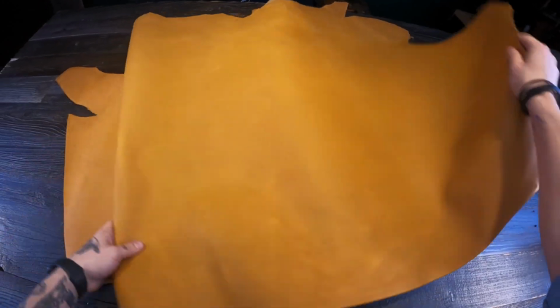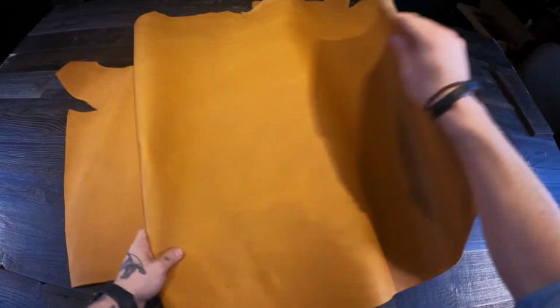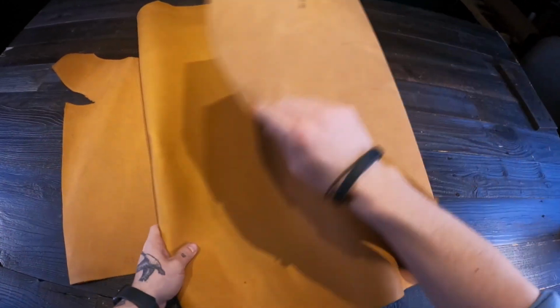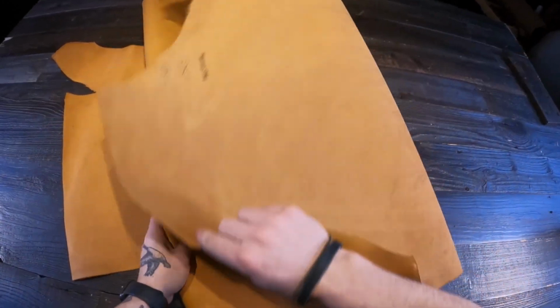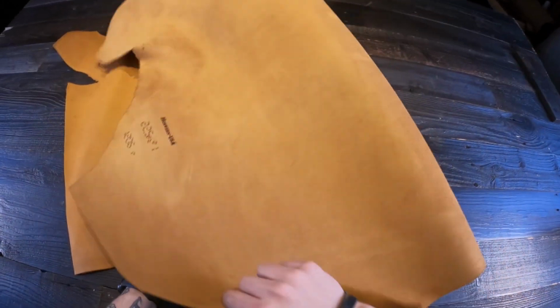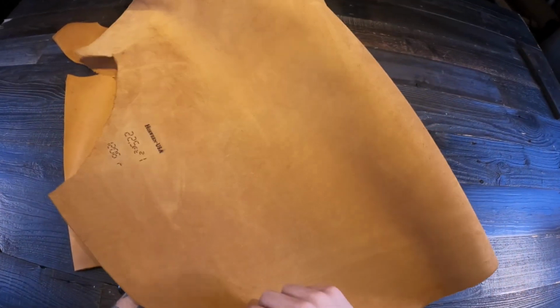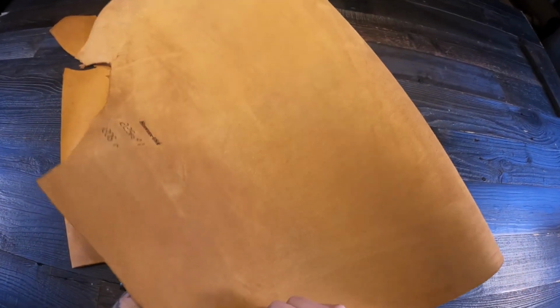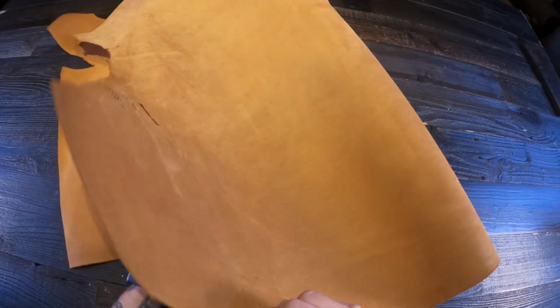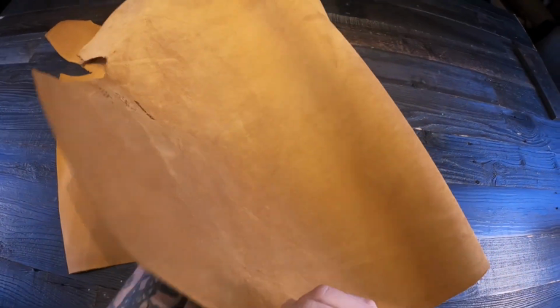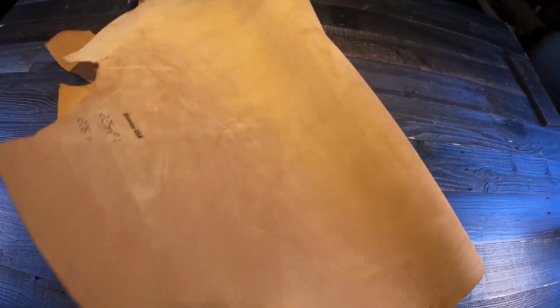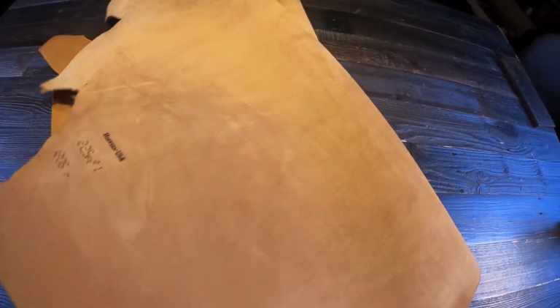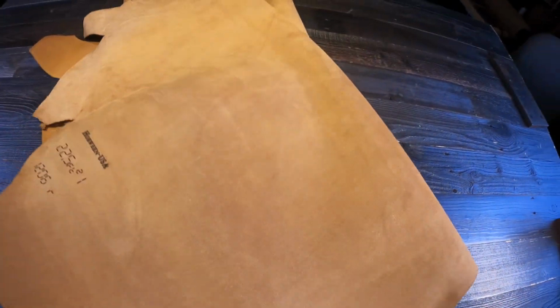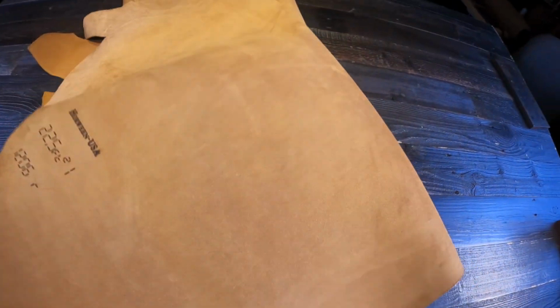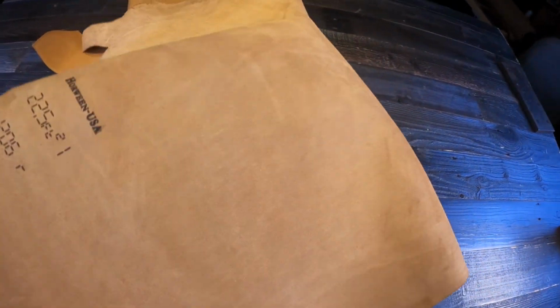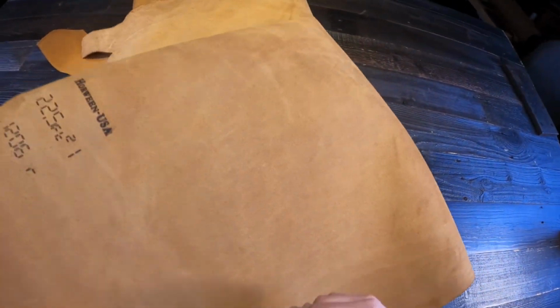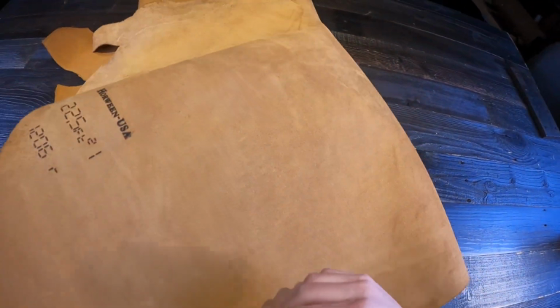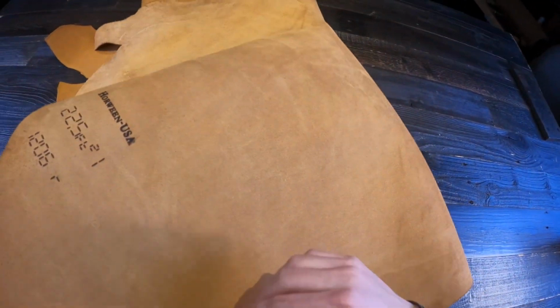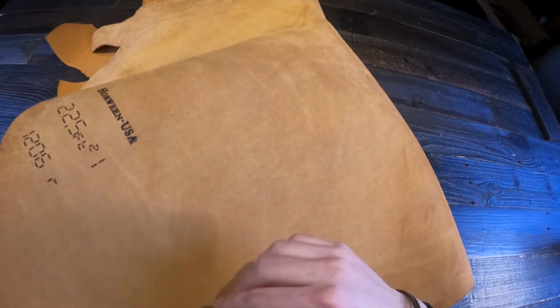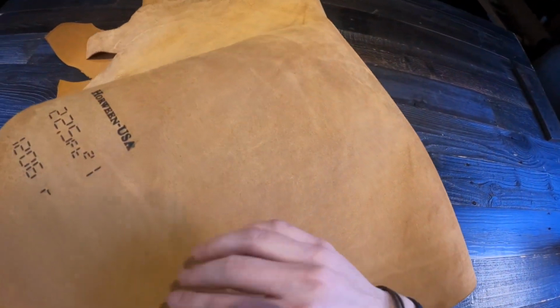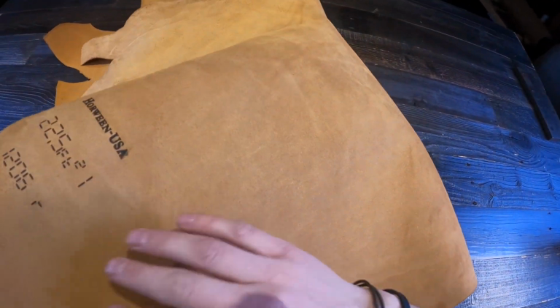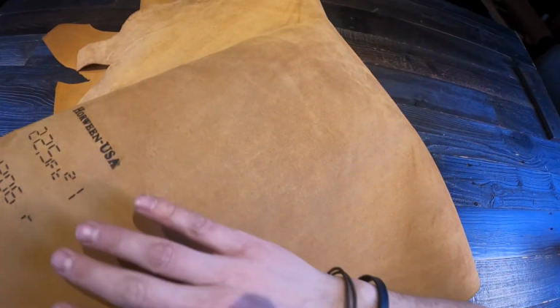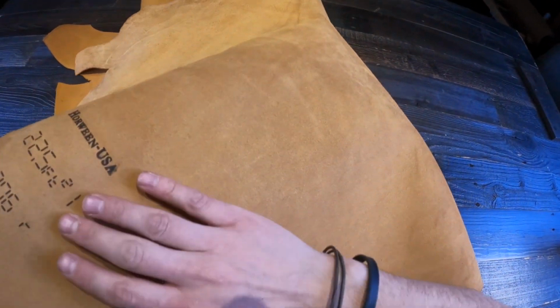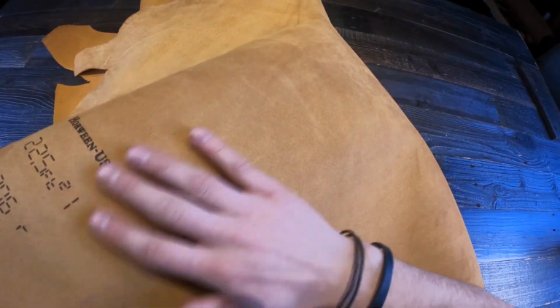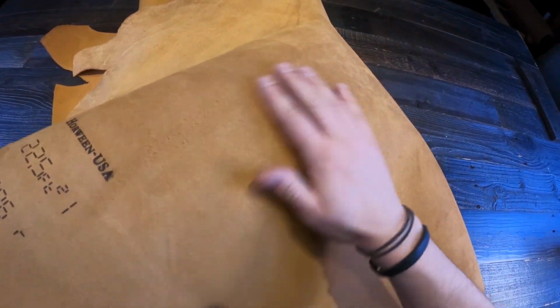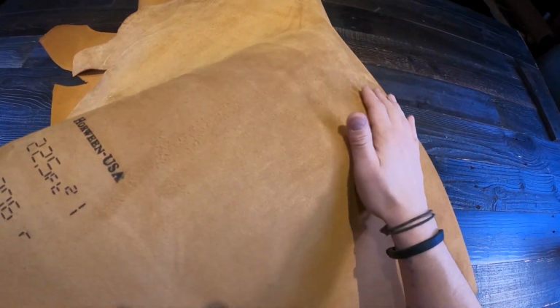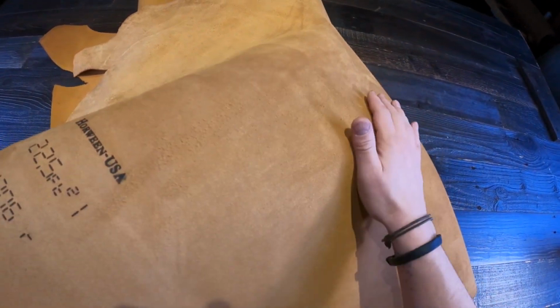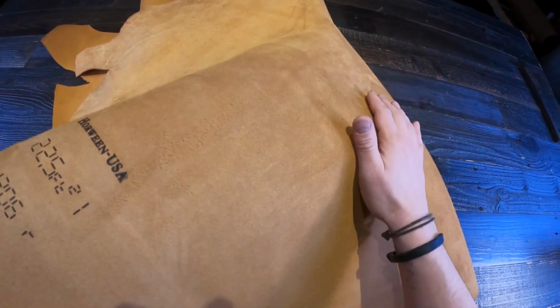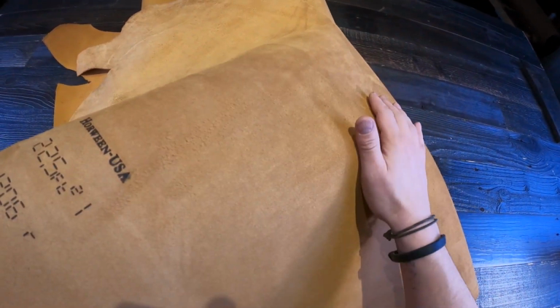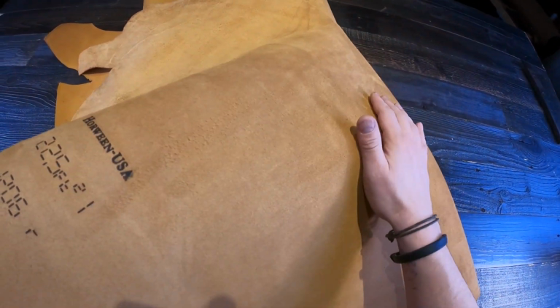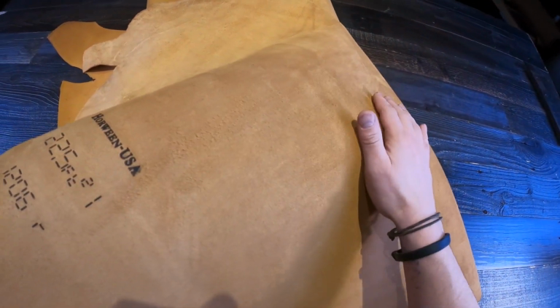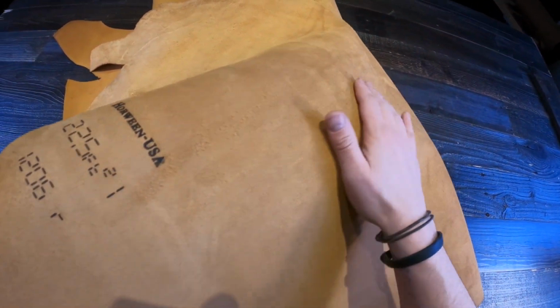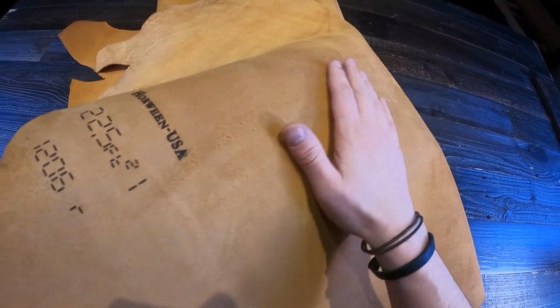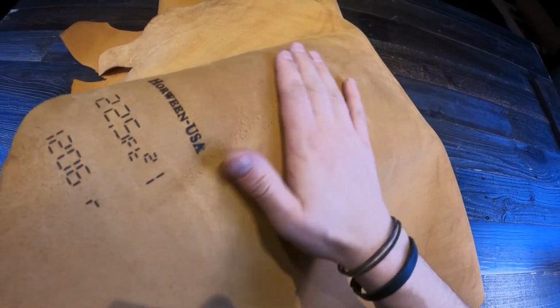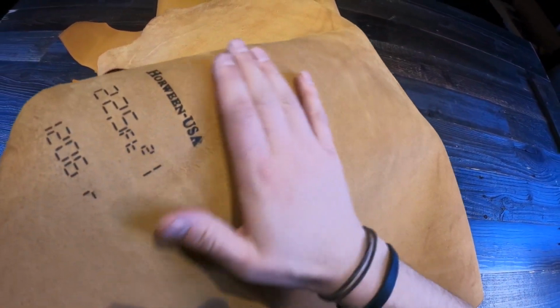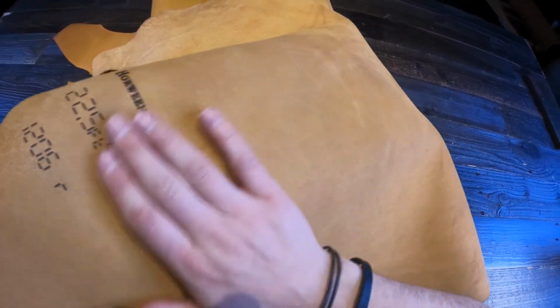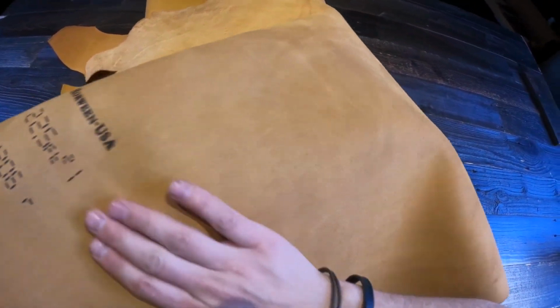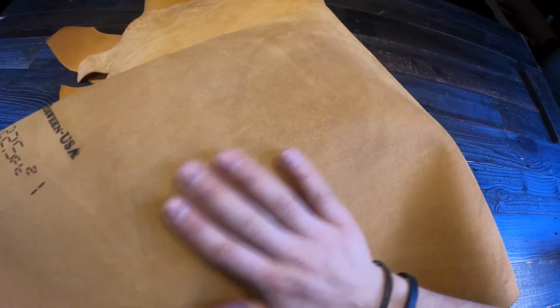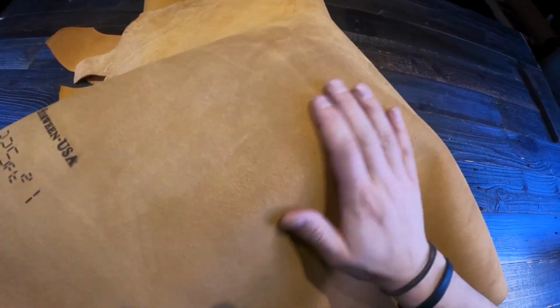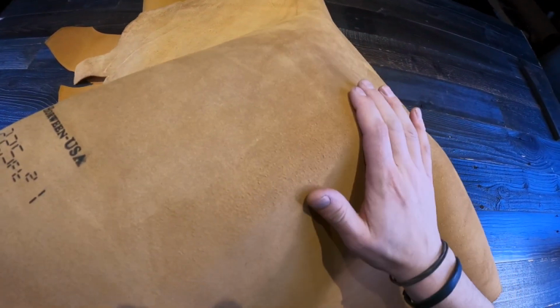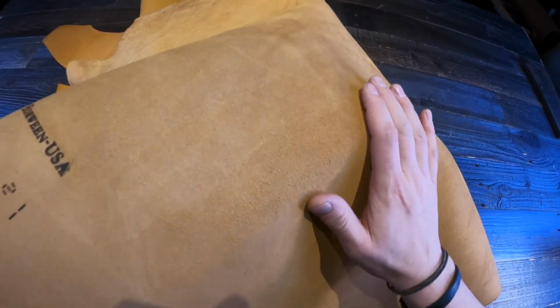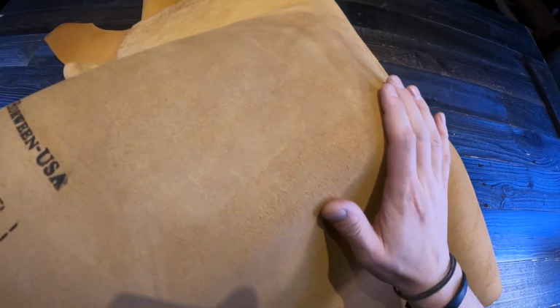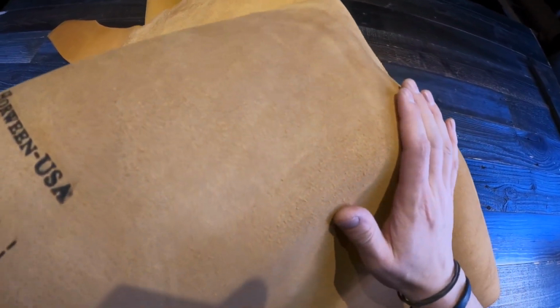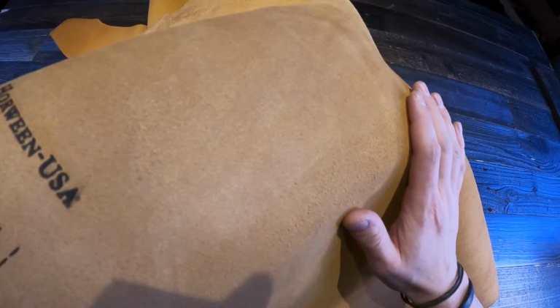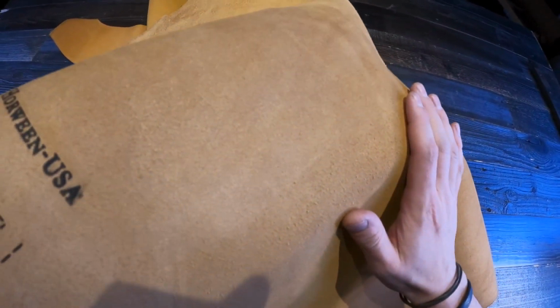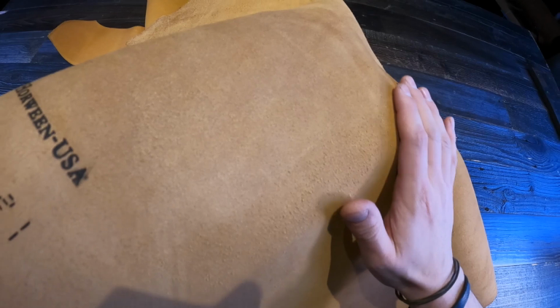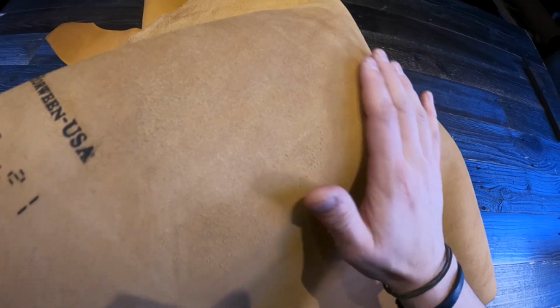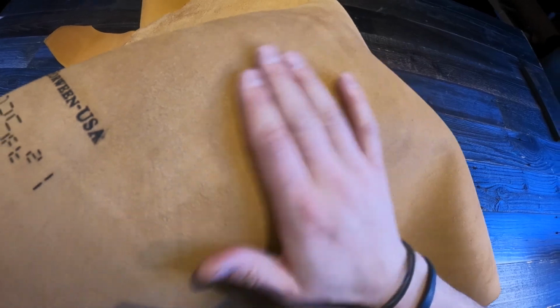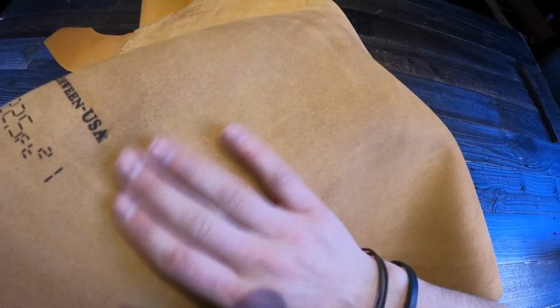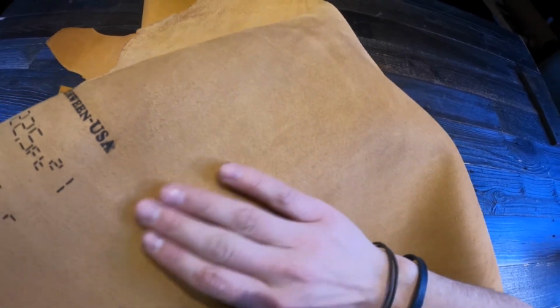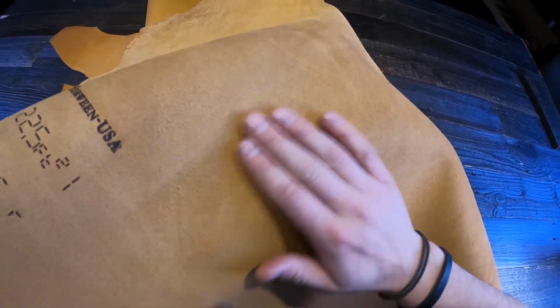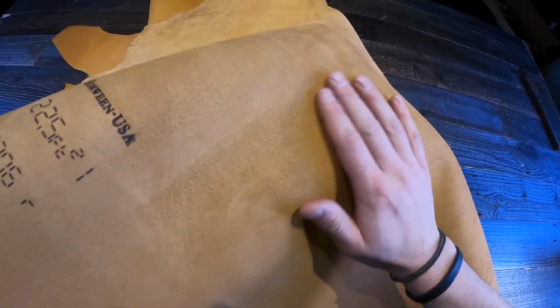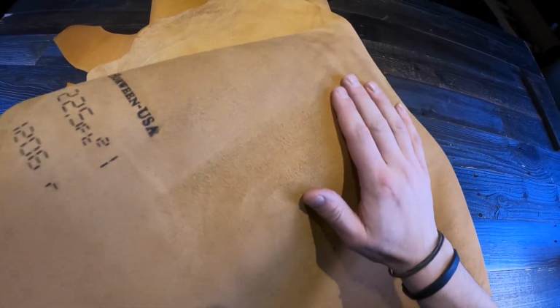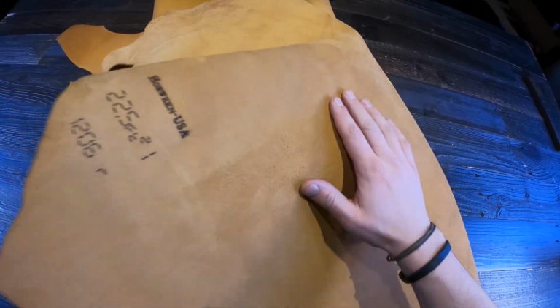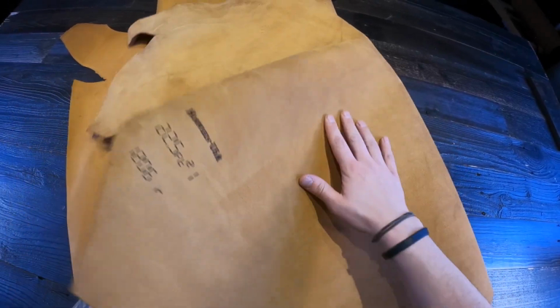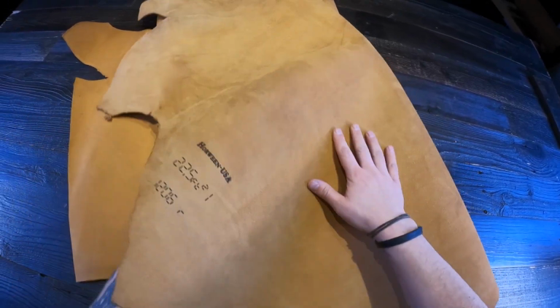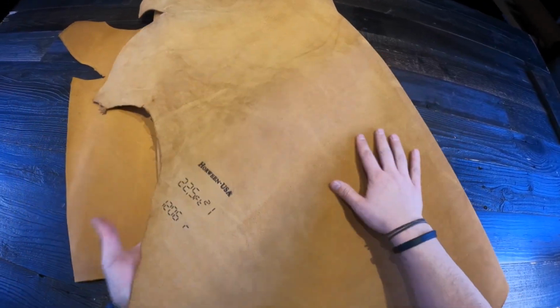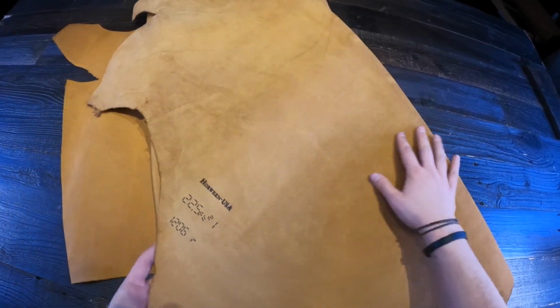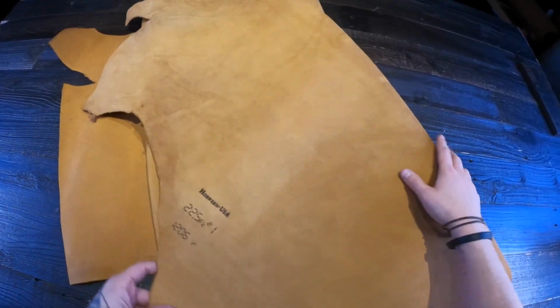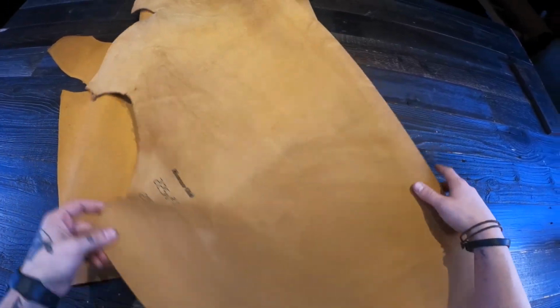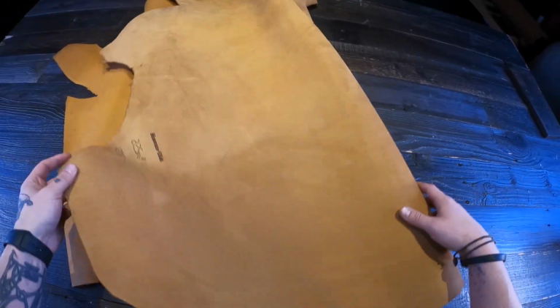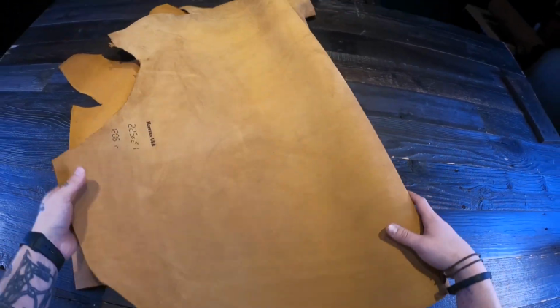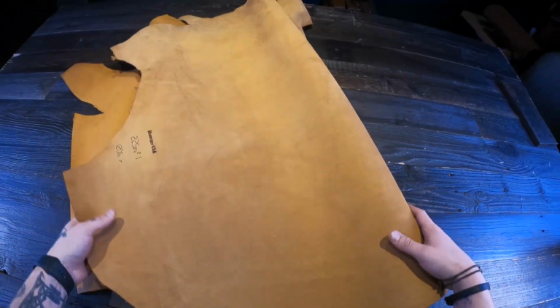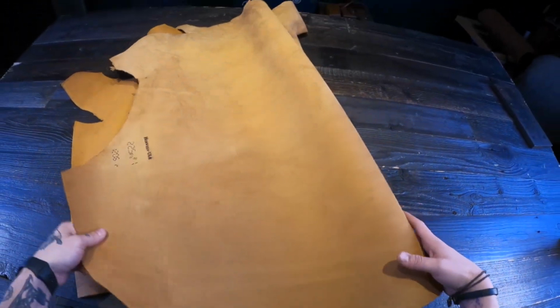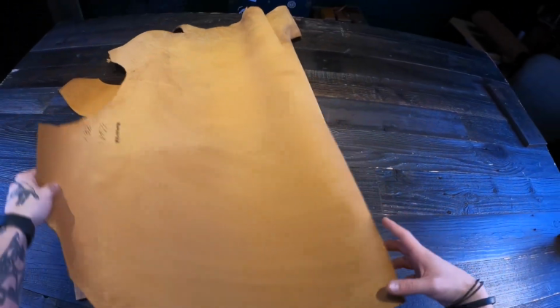Moving on to the flesh side, you have a more brown color tone. Very clean, no extra fuzz or fiber.